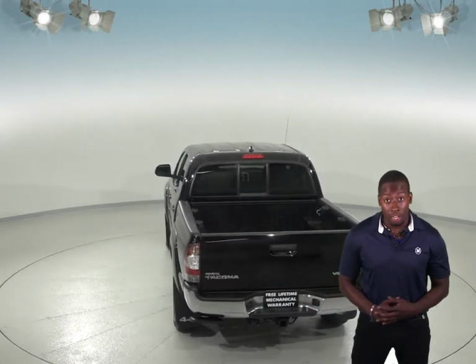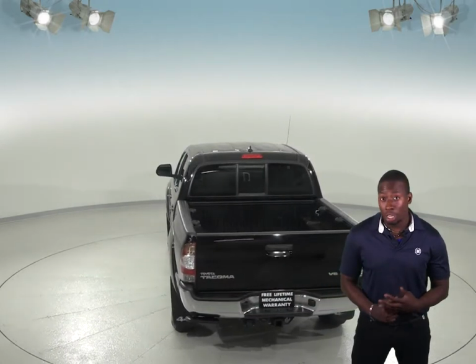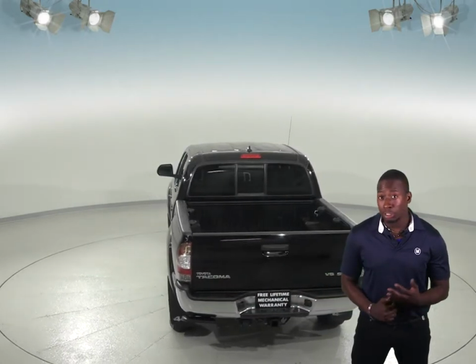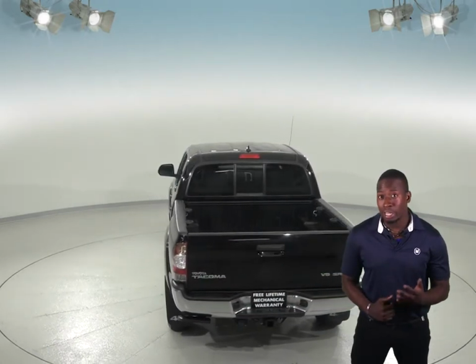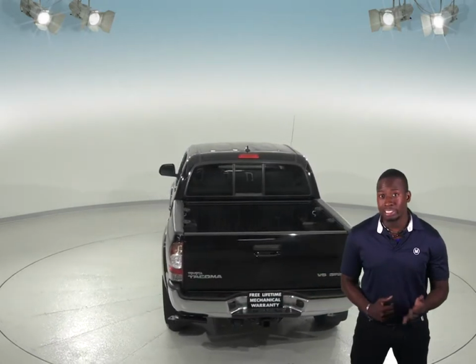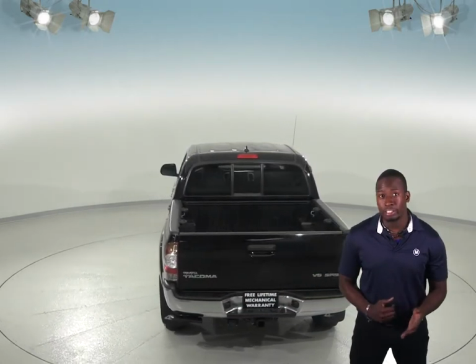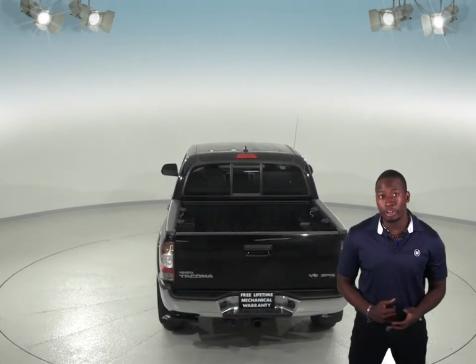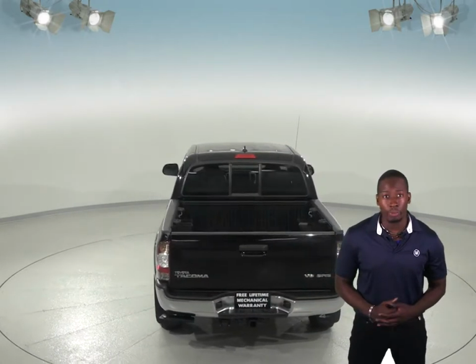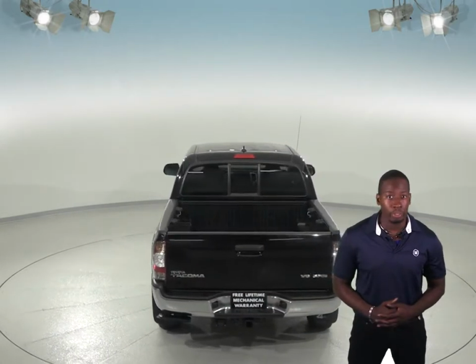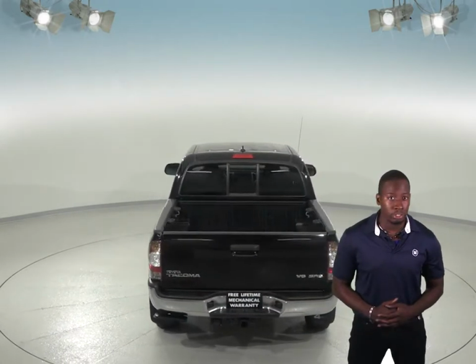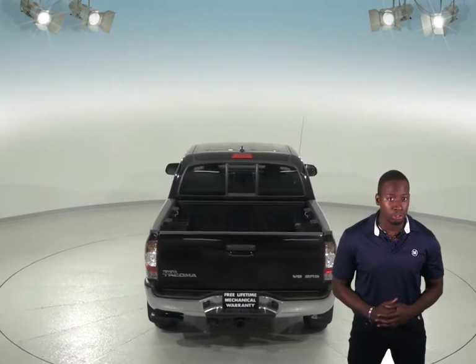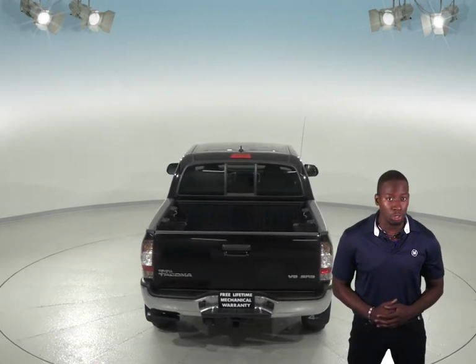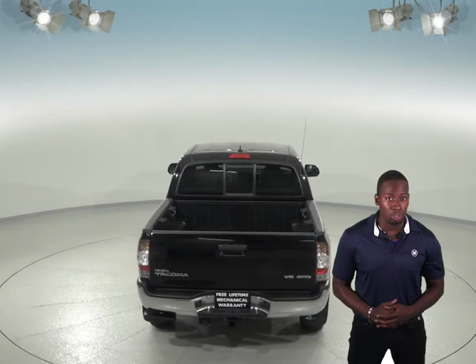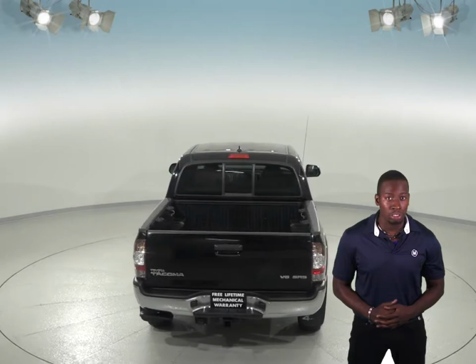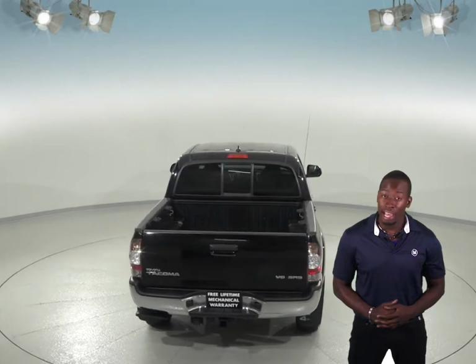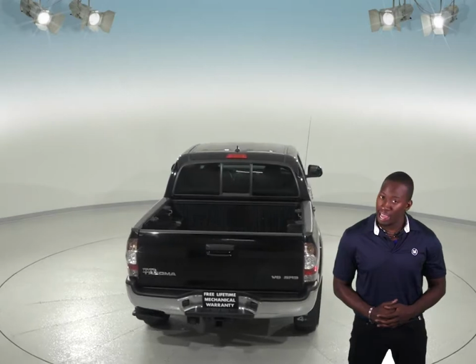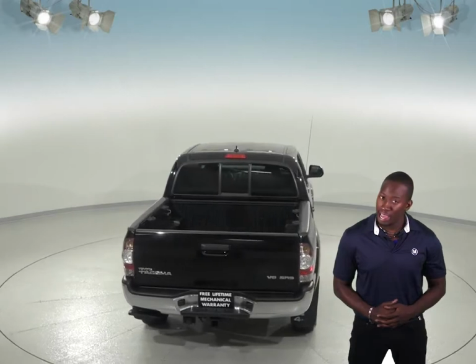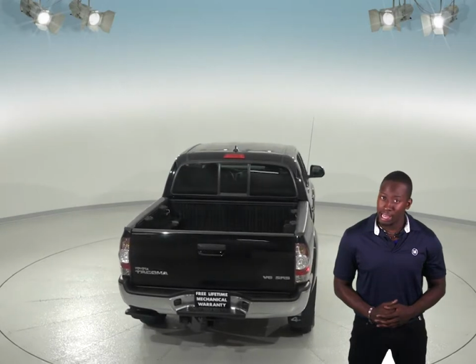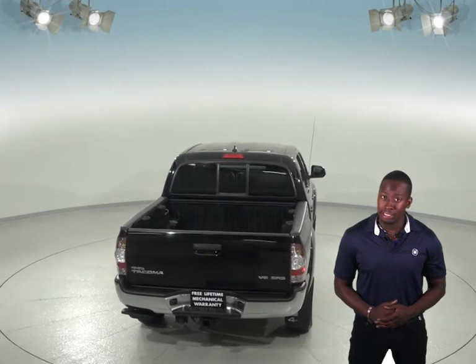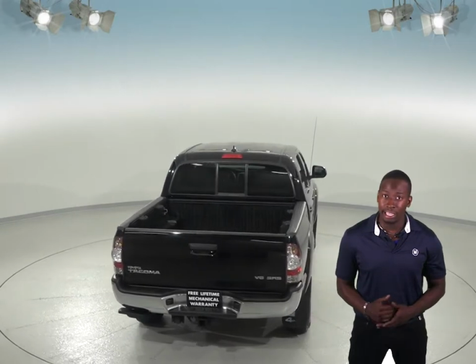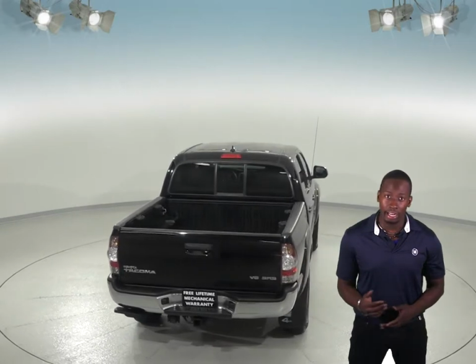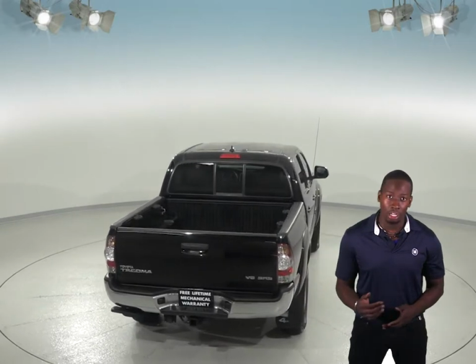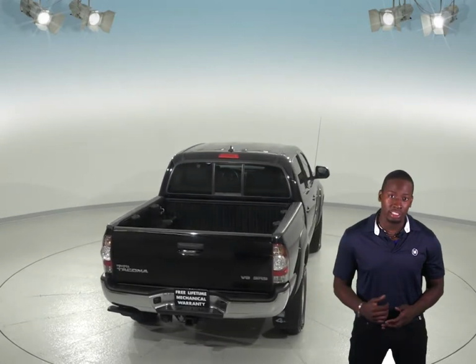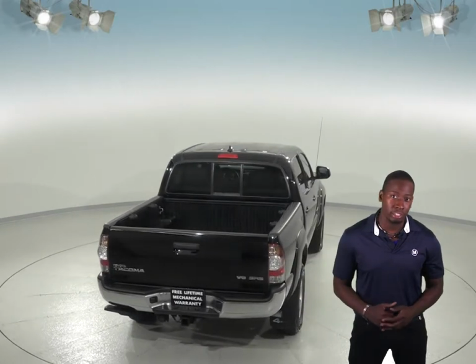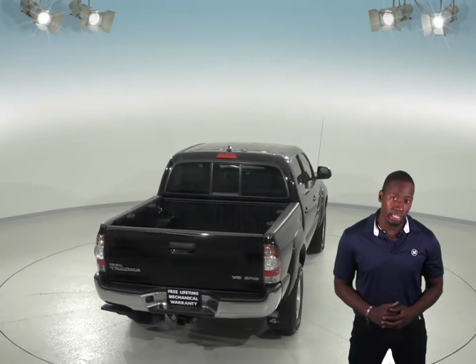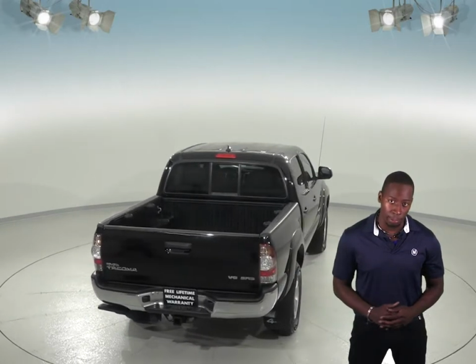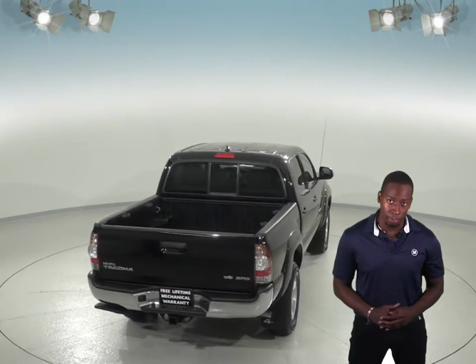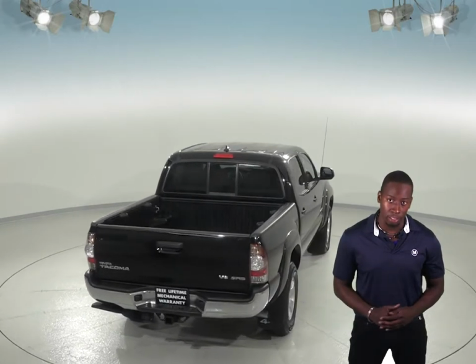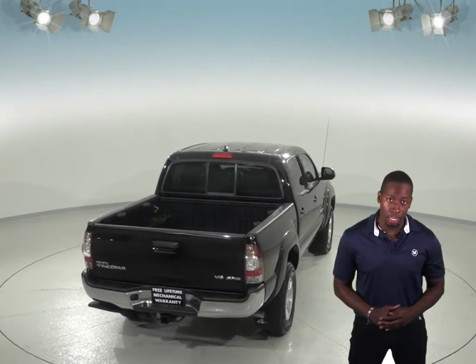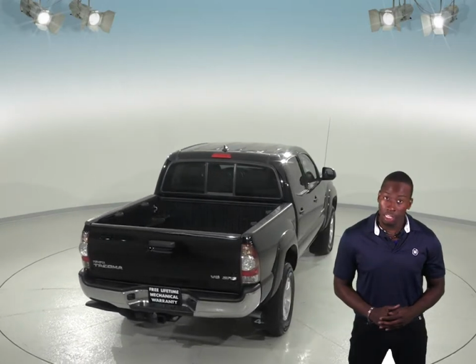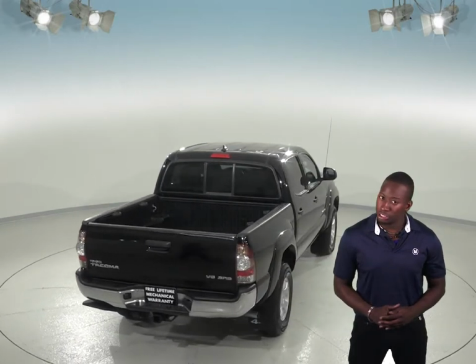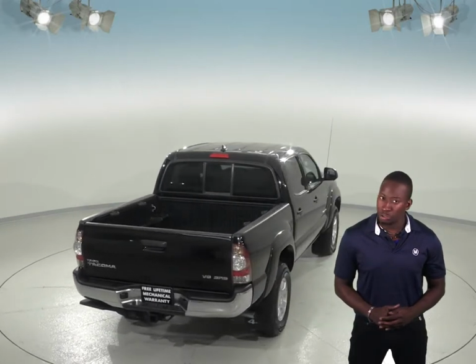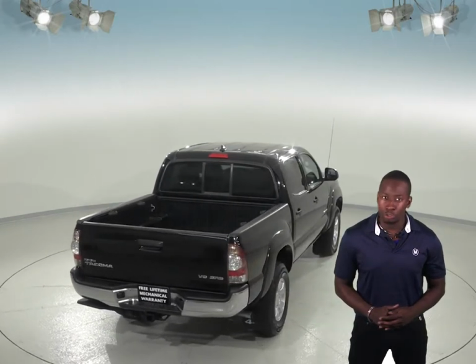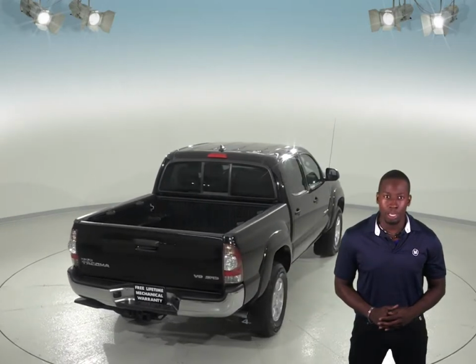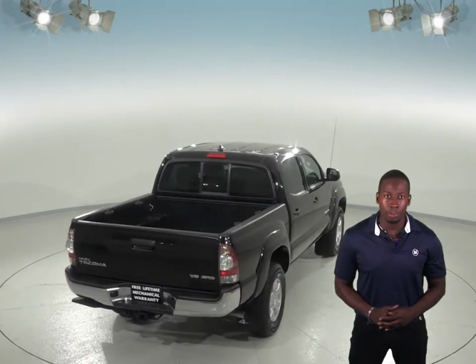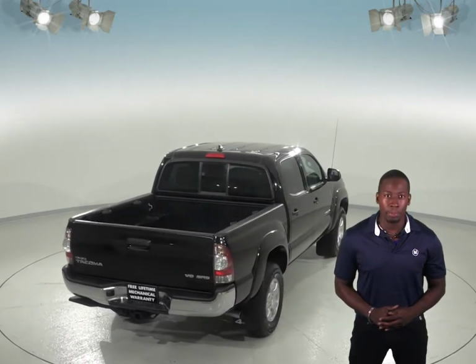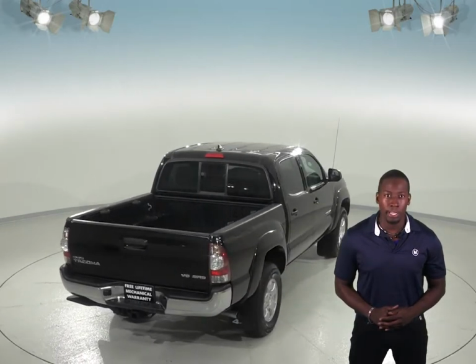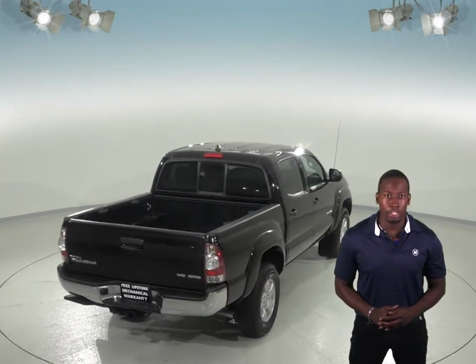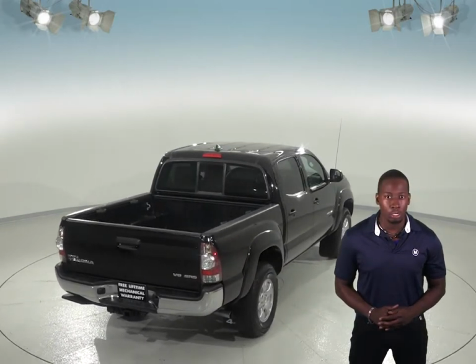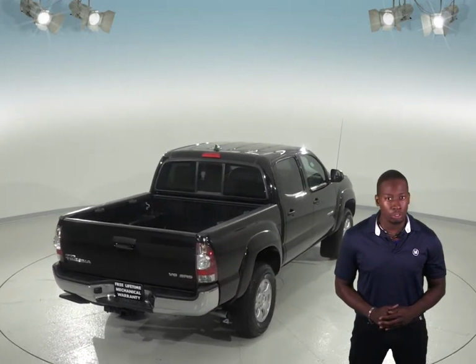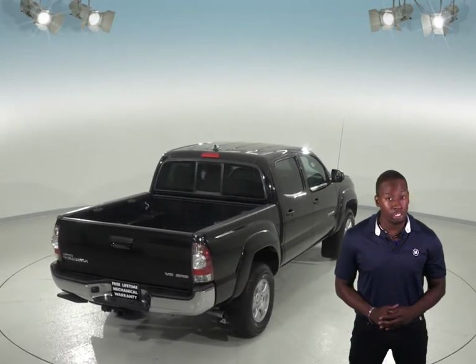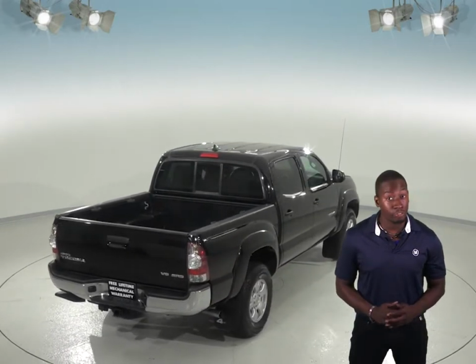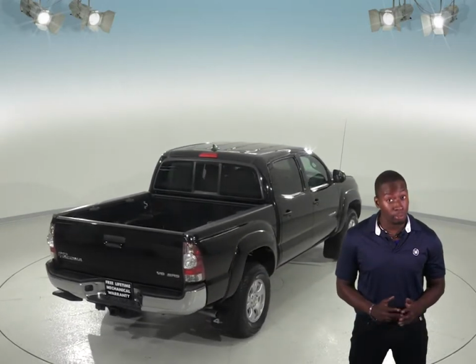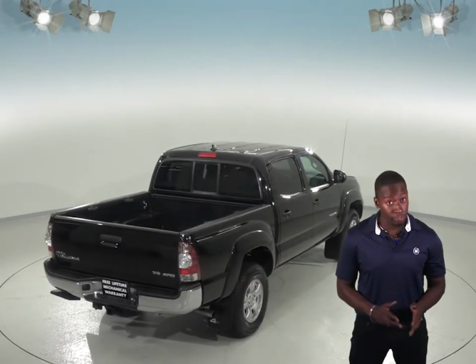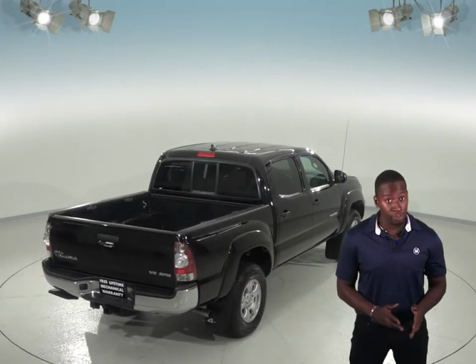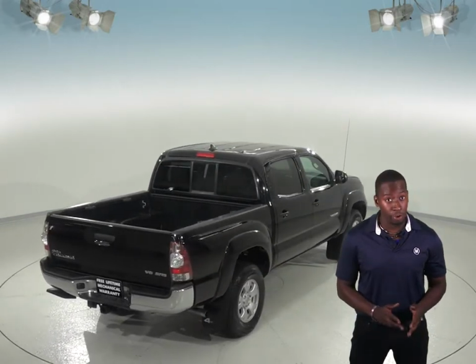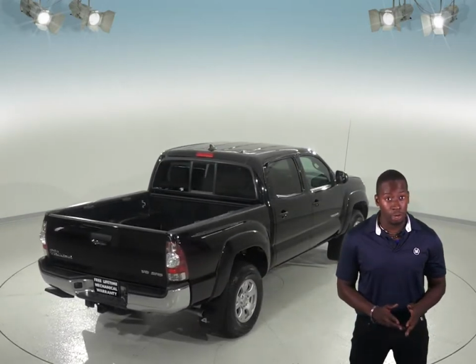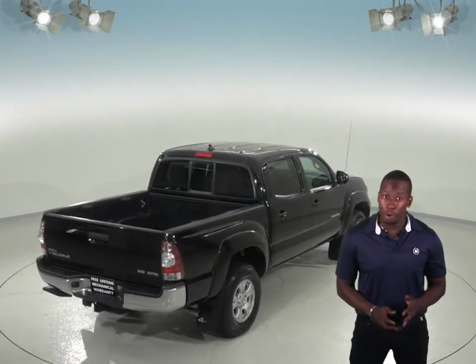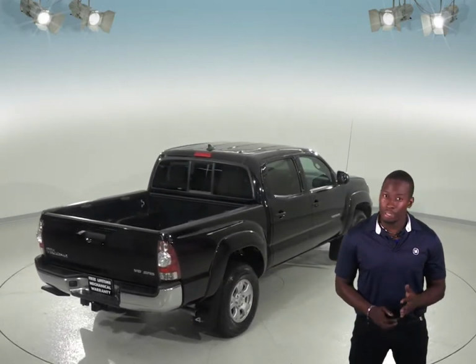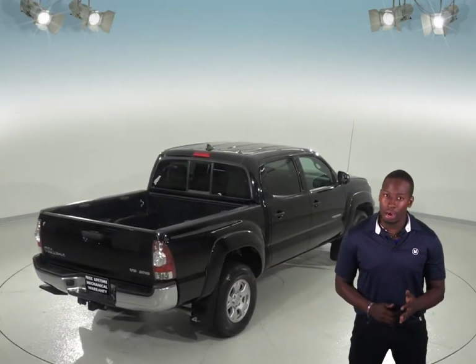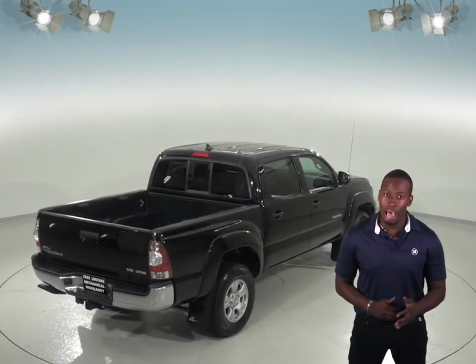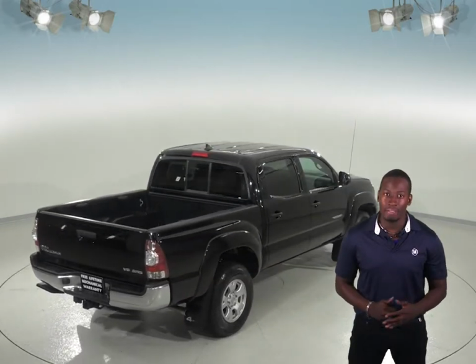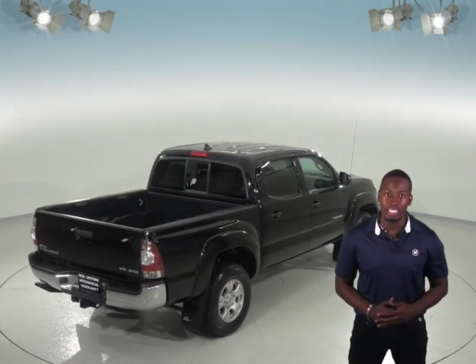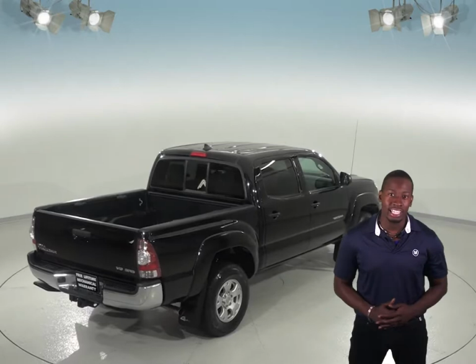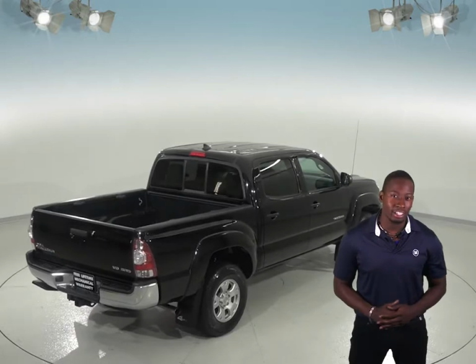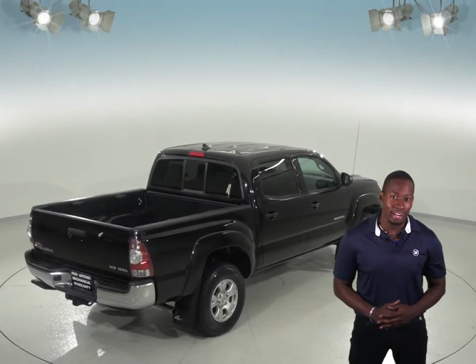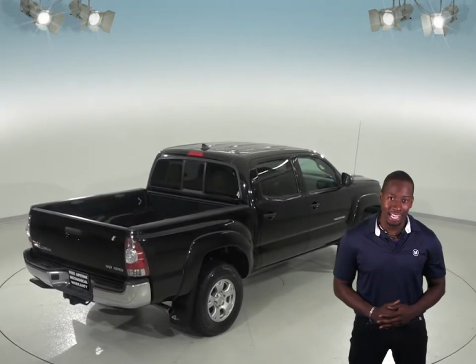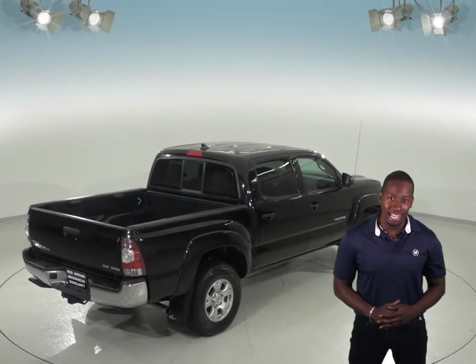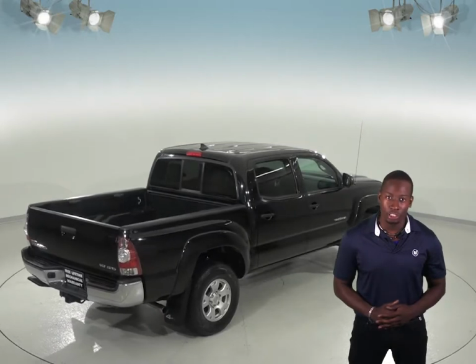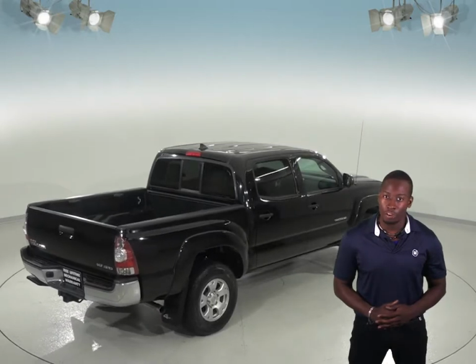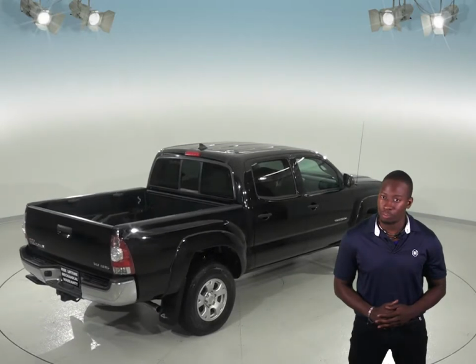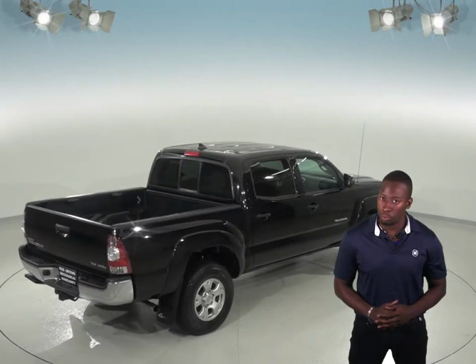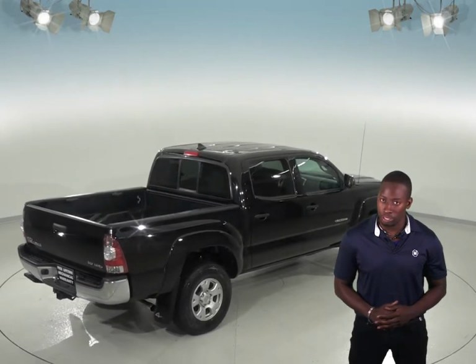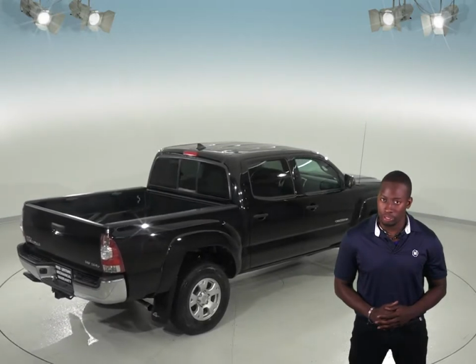It also has steering wheel controls and an auxiliary input, so you will be able to play your music from your phone without having to take your hands off the wheel.